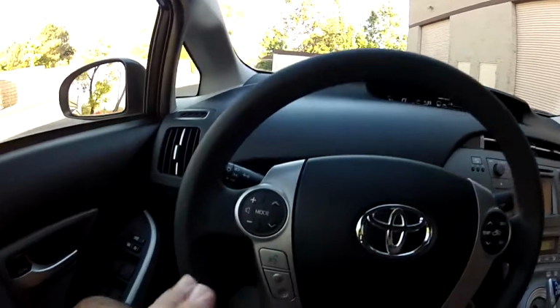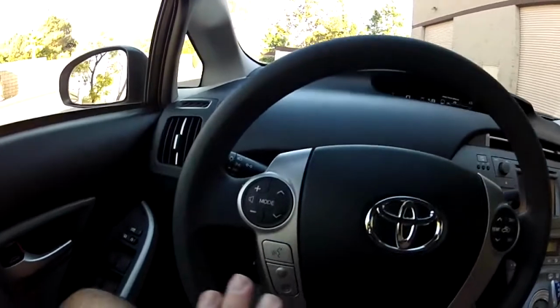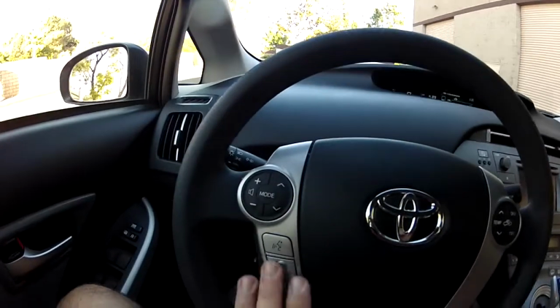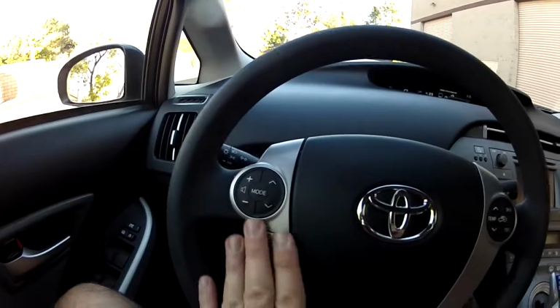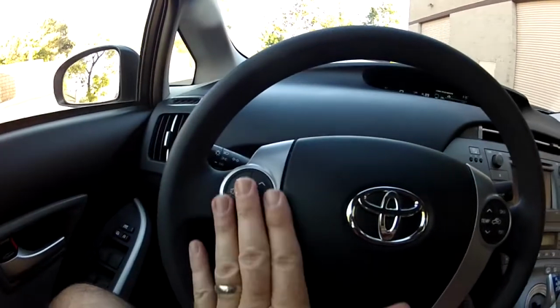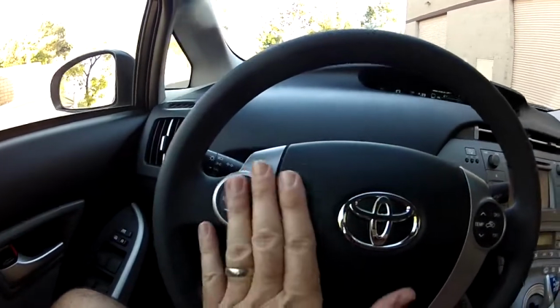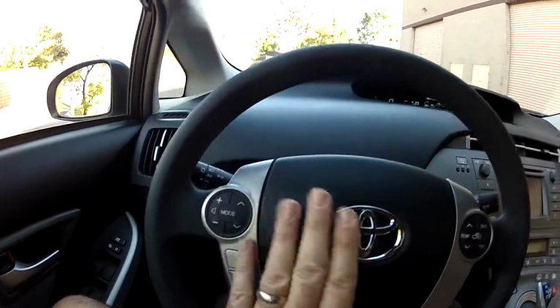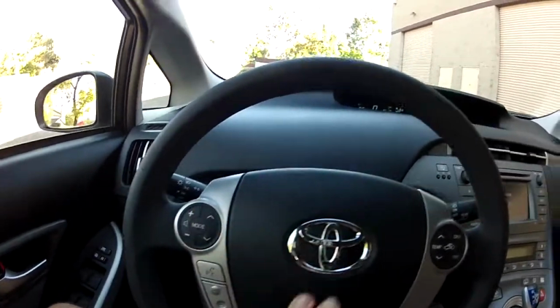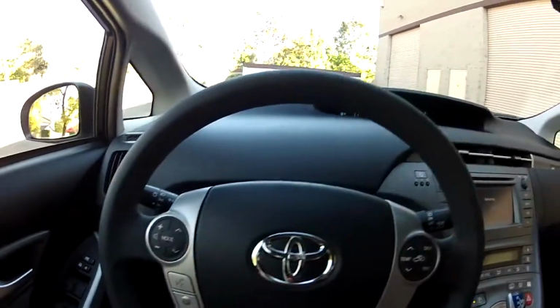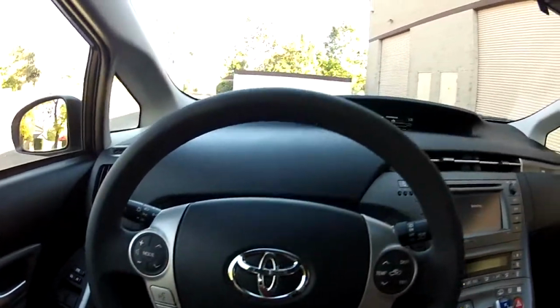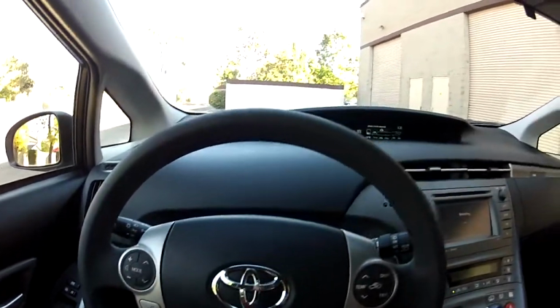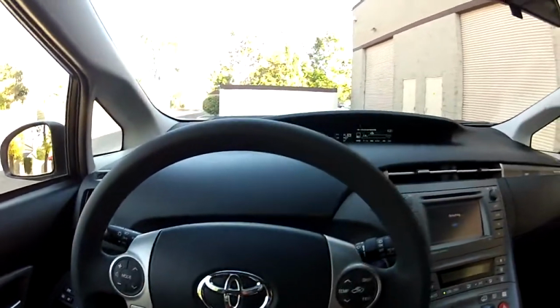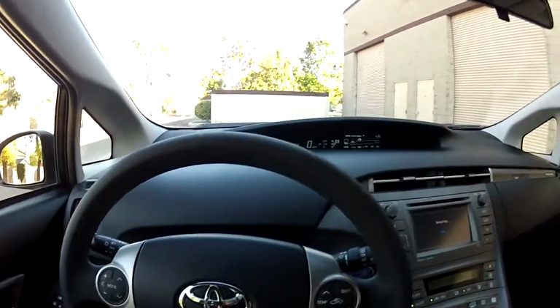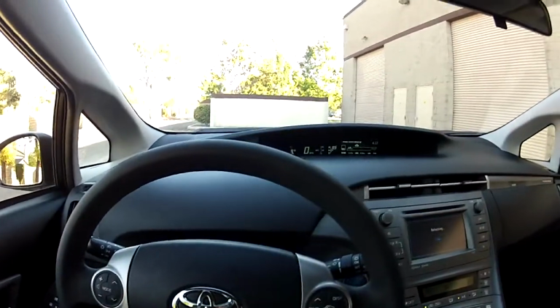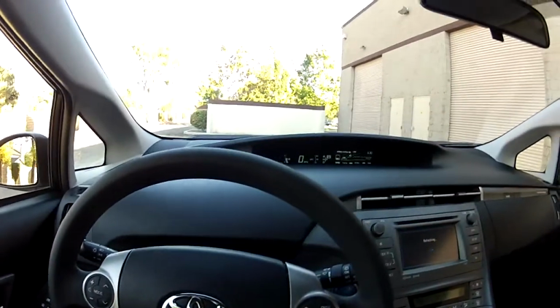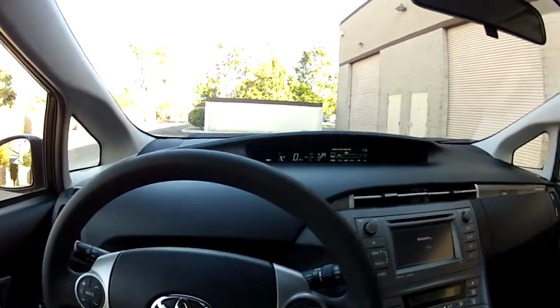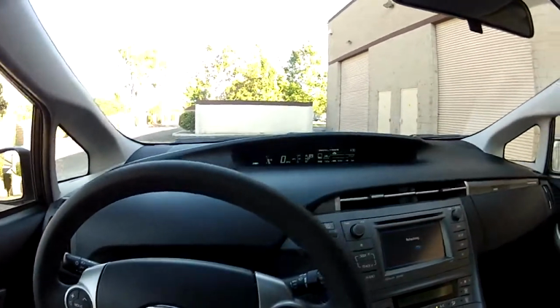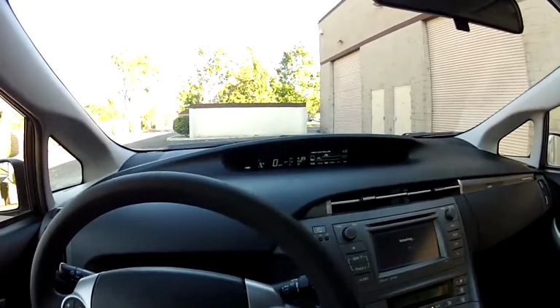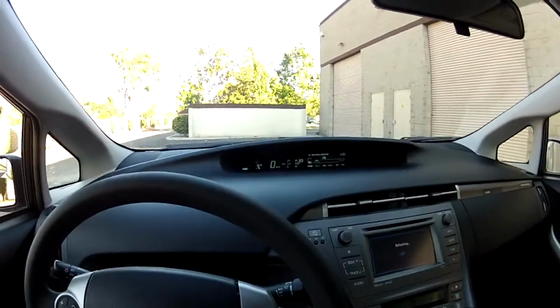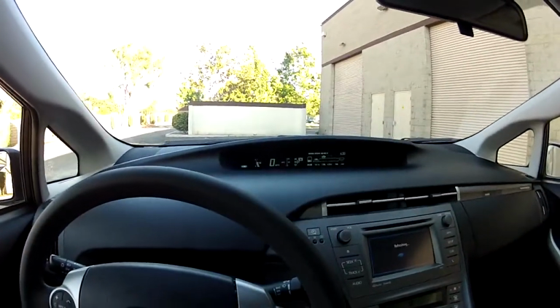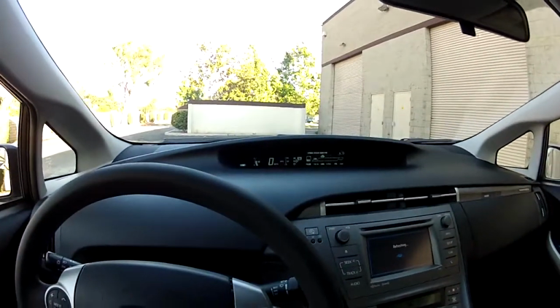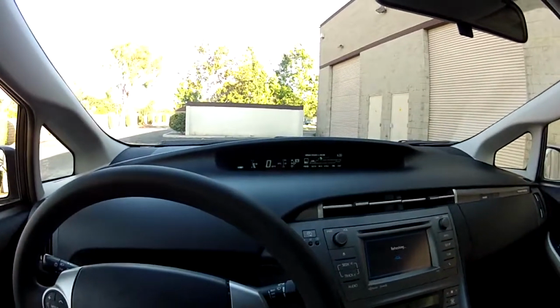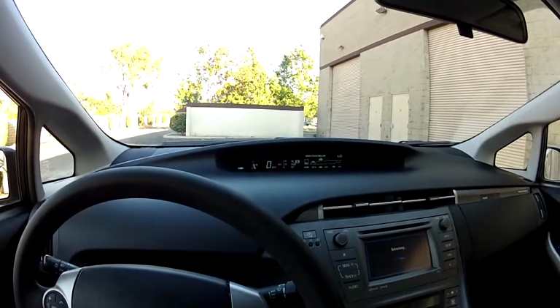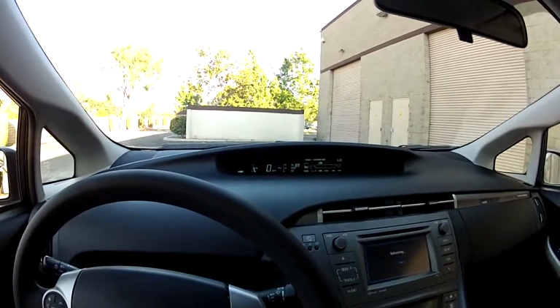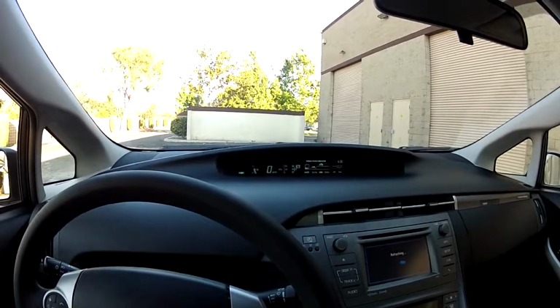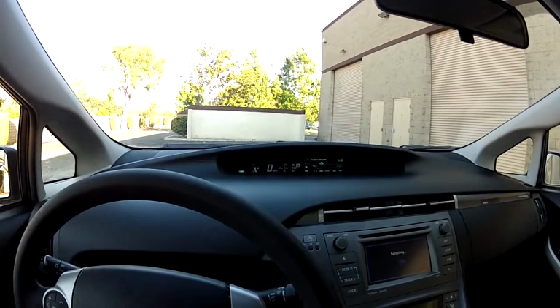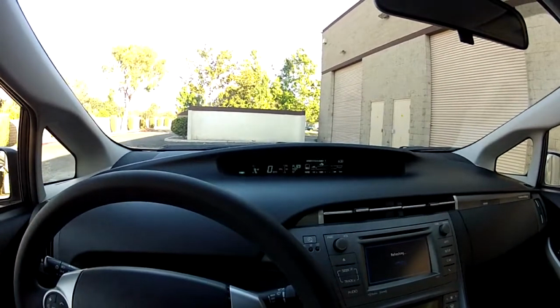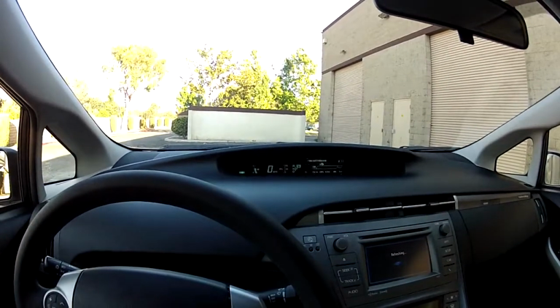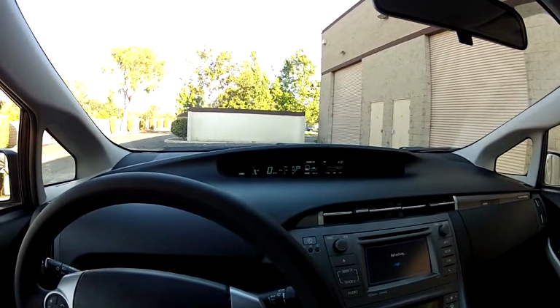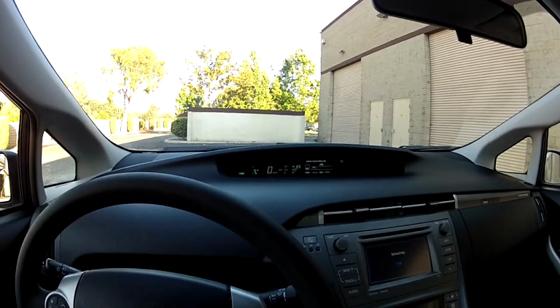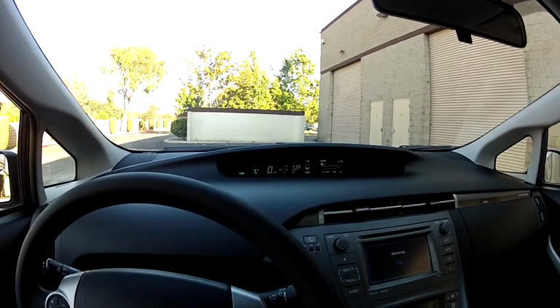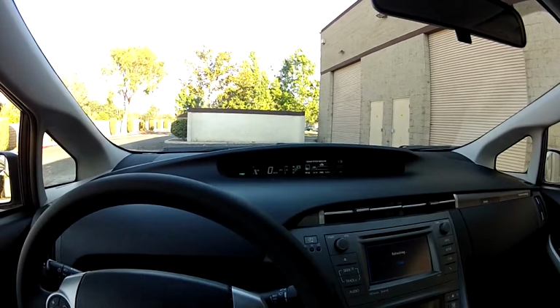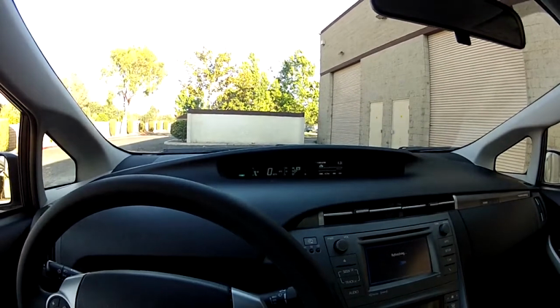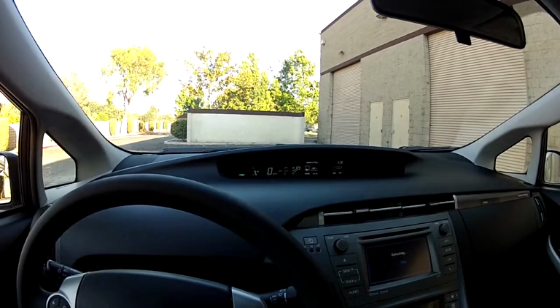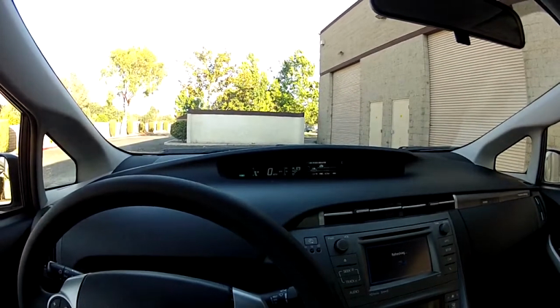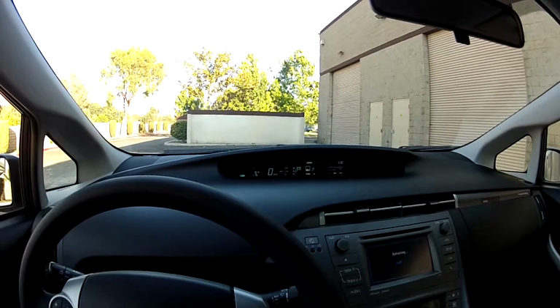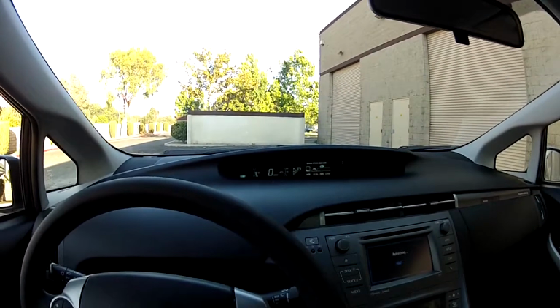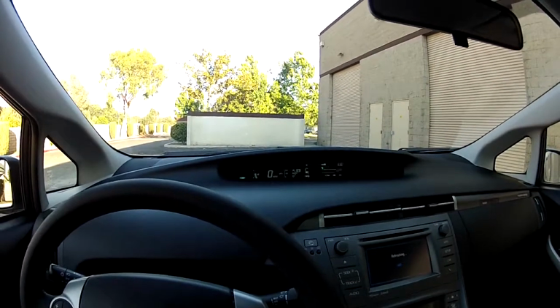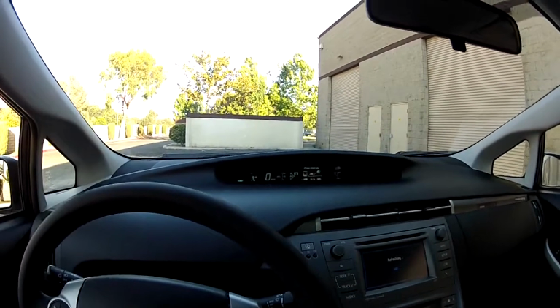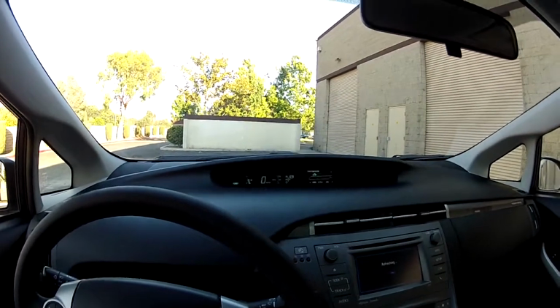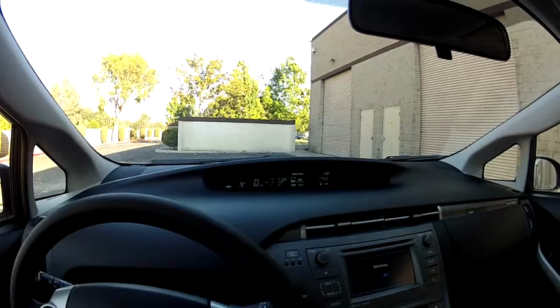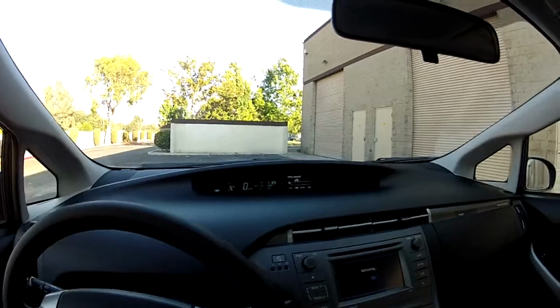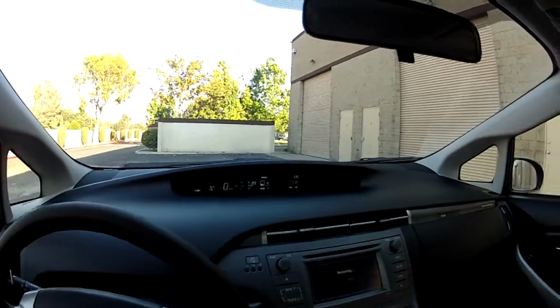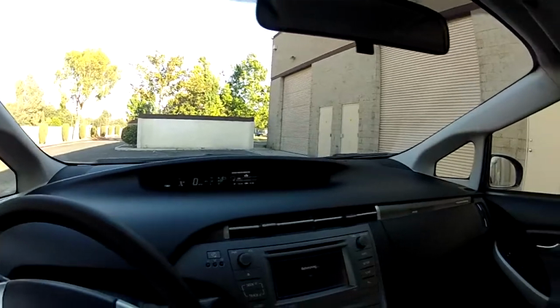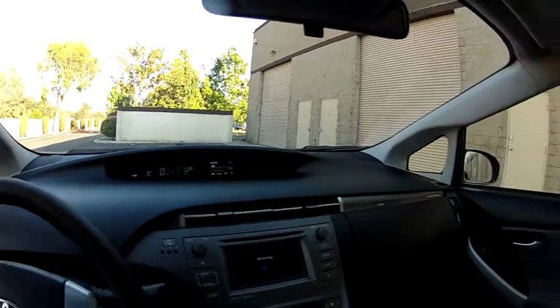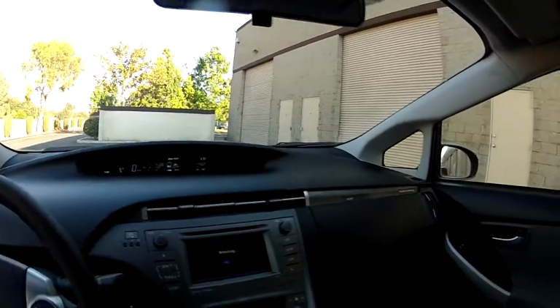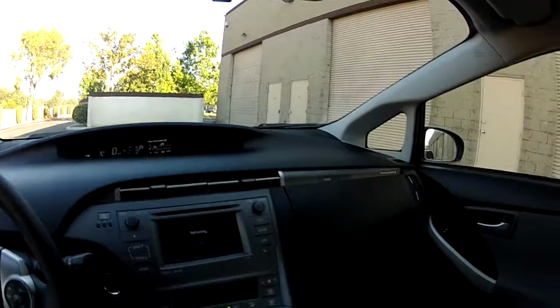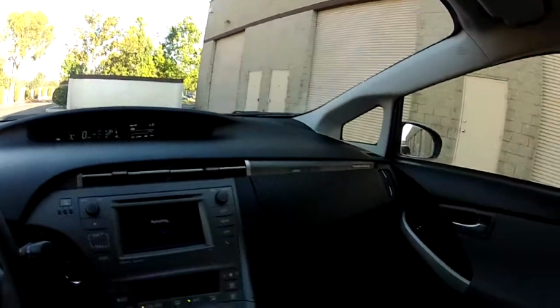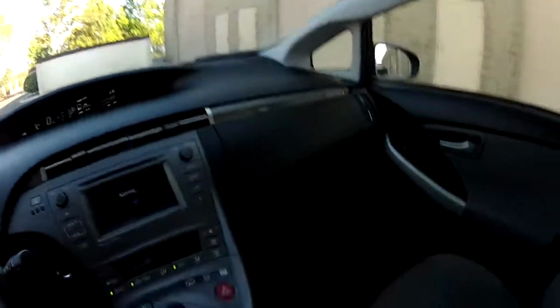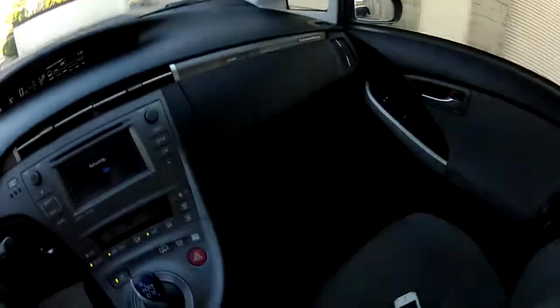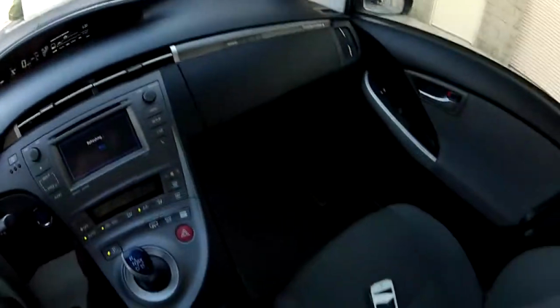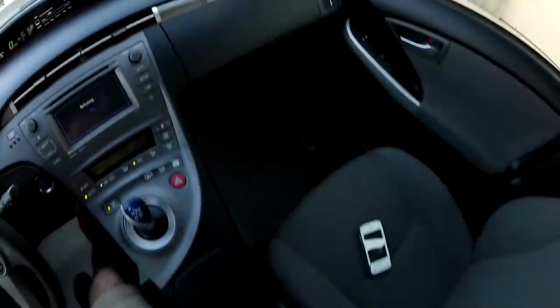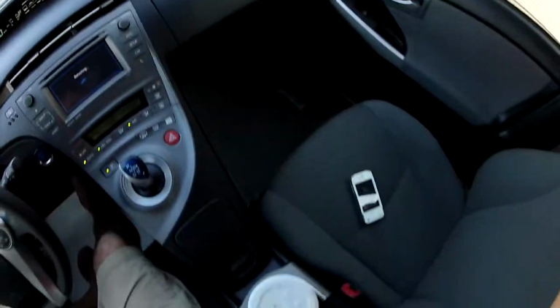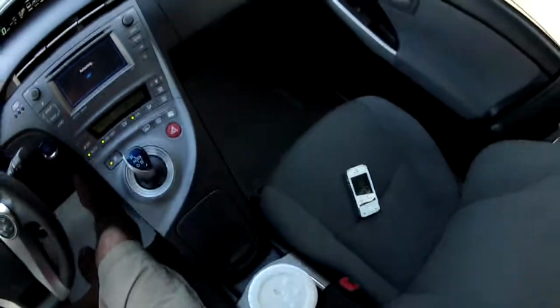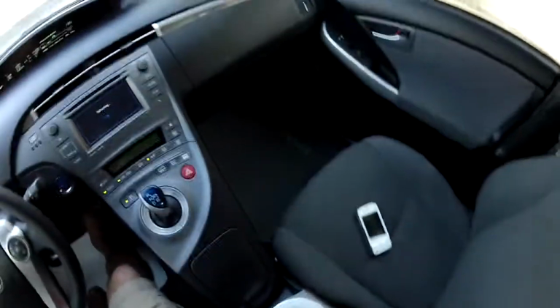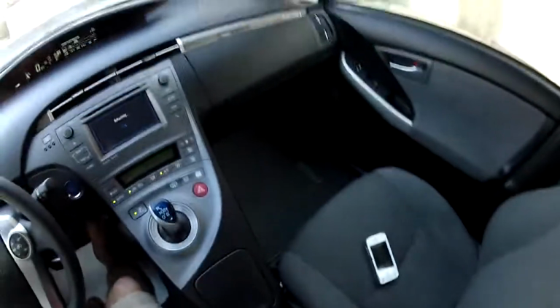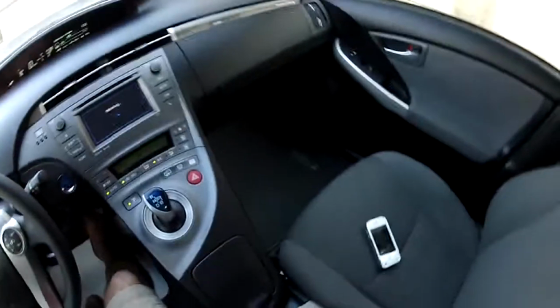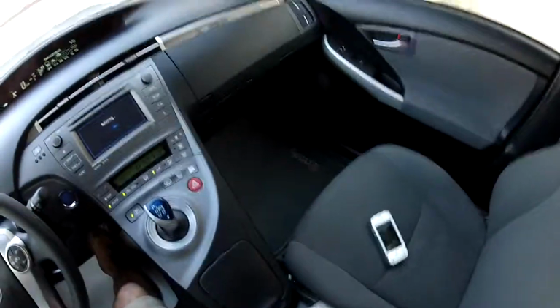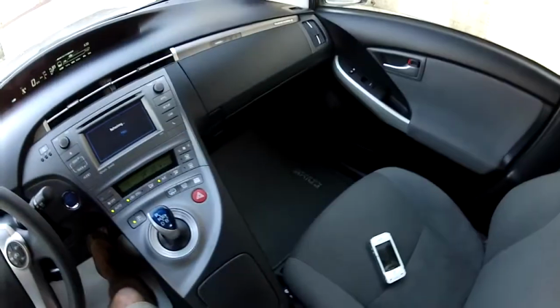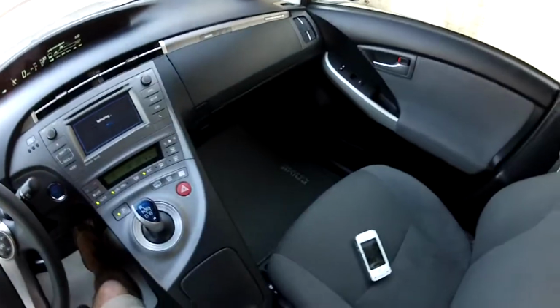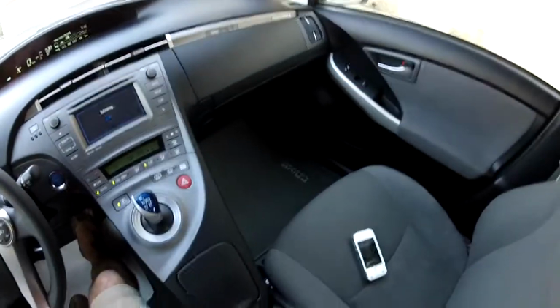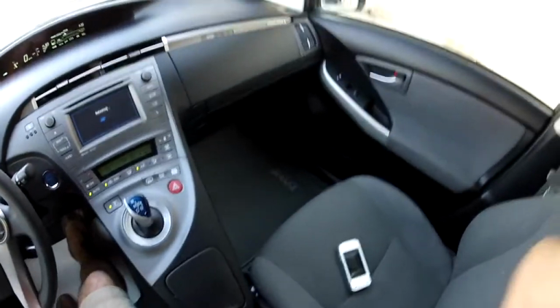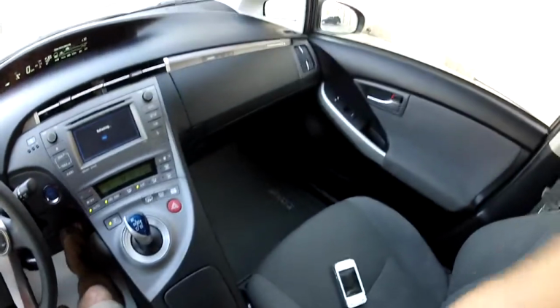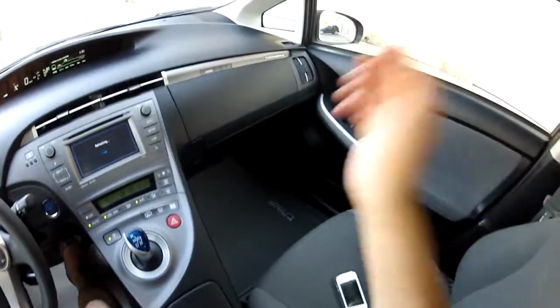Steering wheel controls. My name is Mike Johnson — give me a call at 951-681-2101 if you're interested in this car.